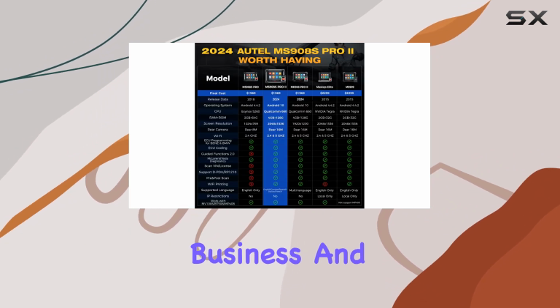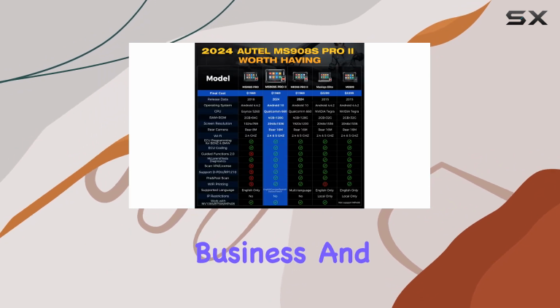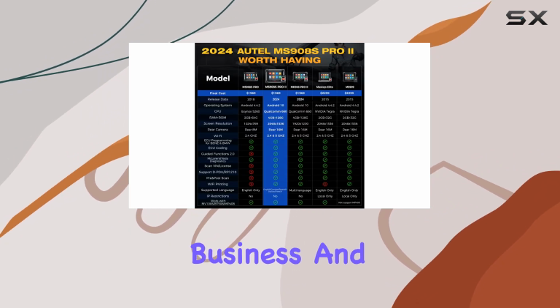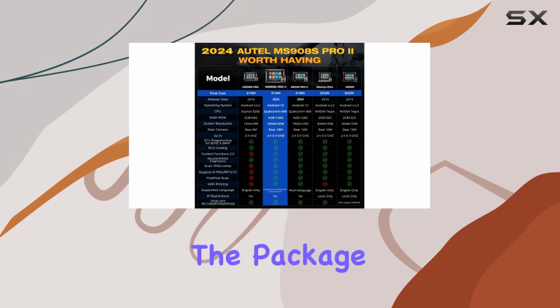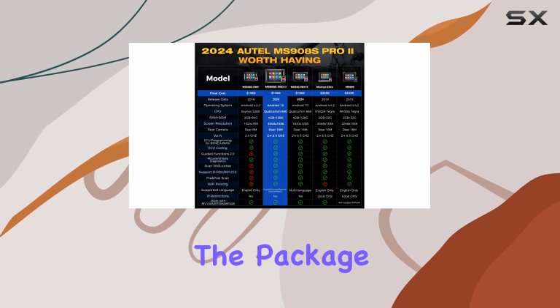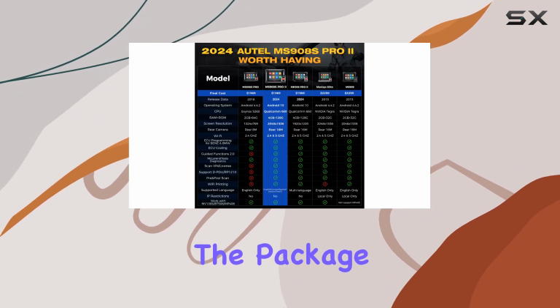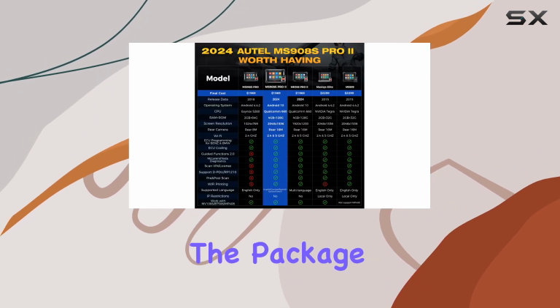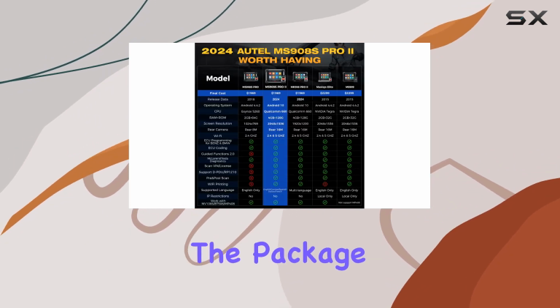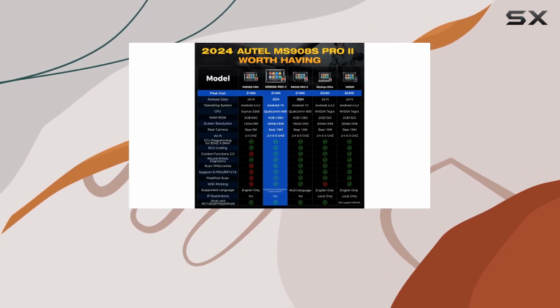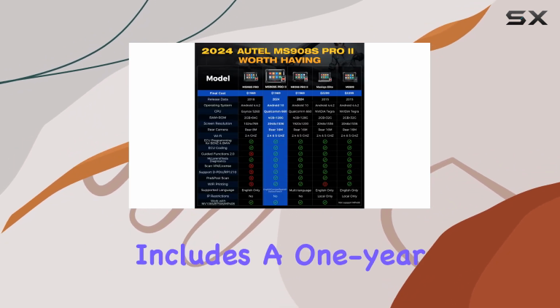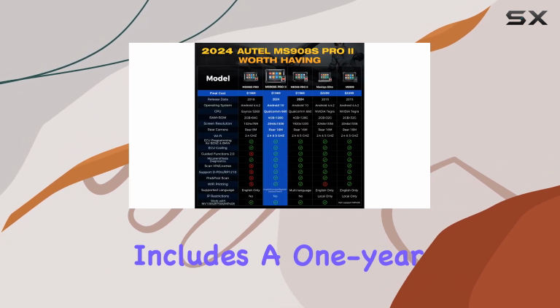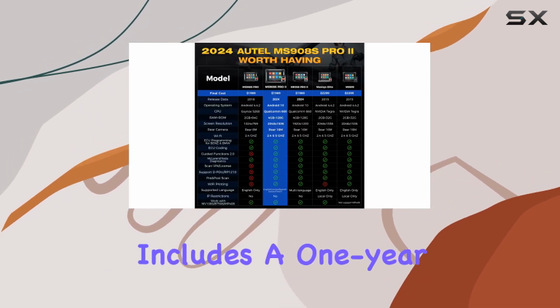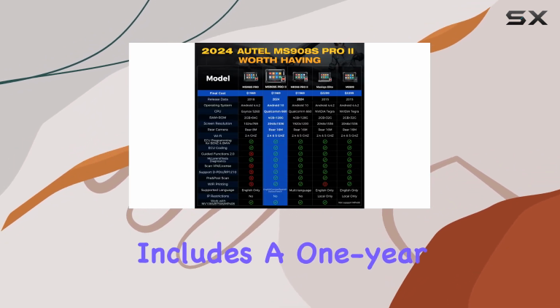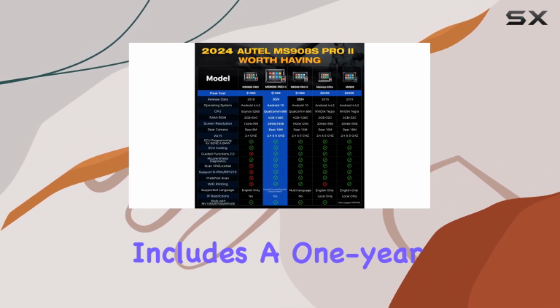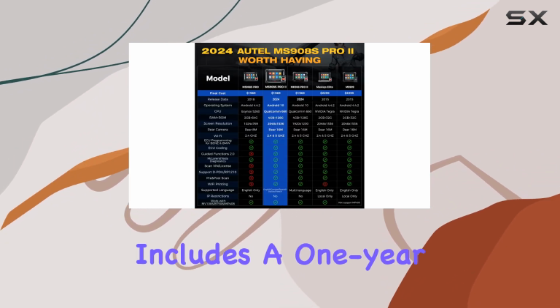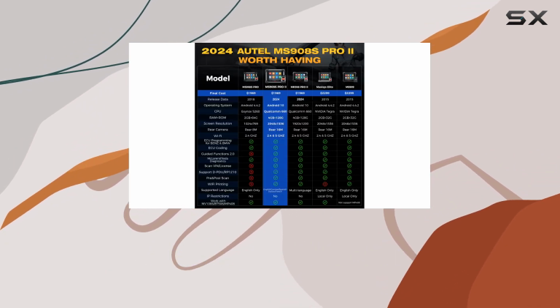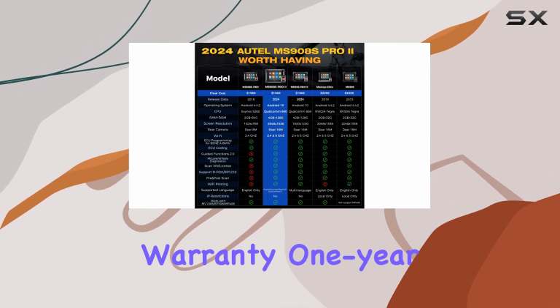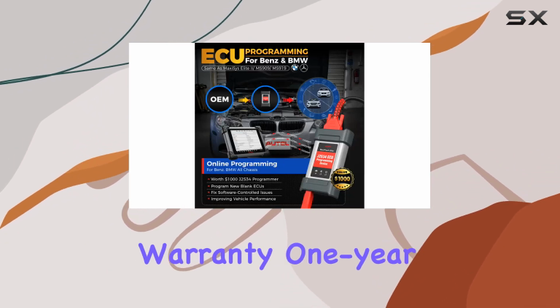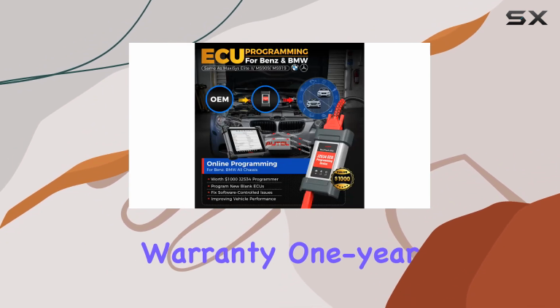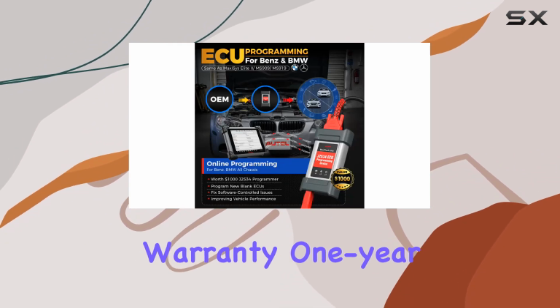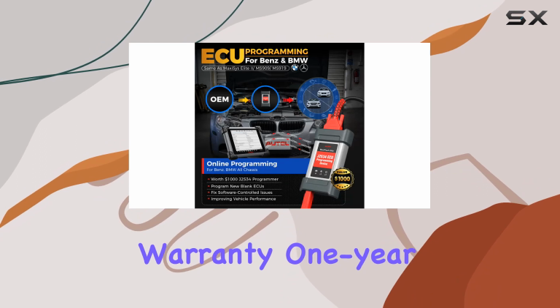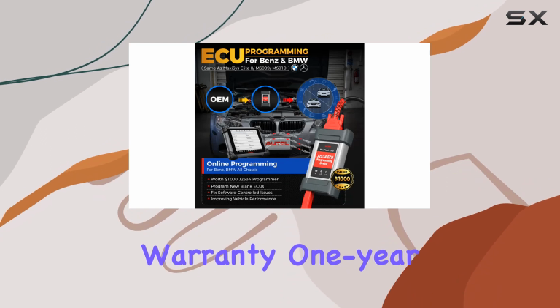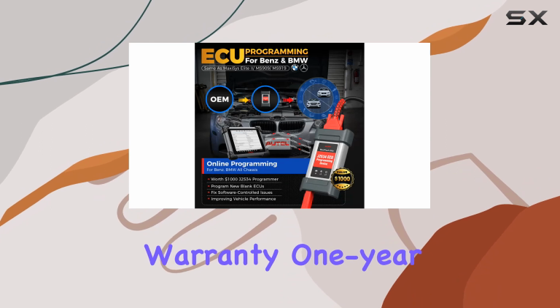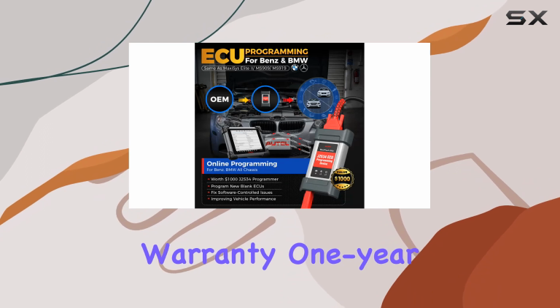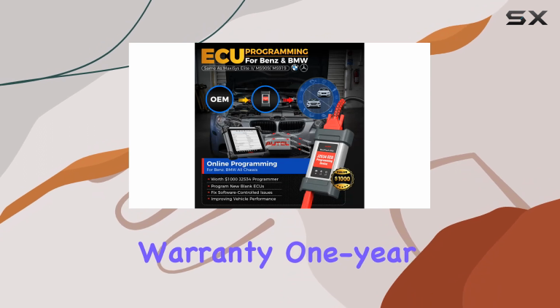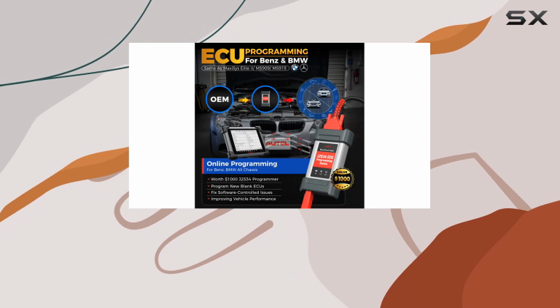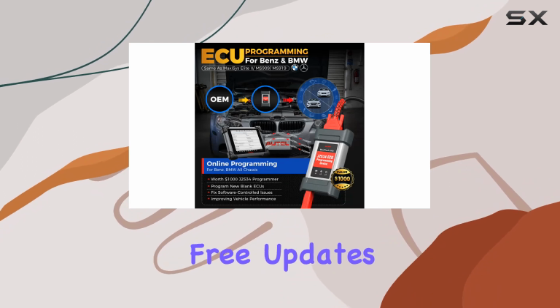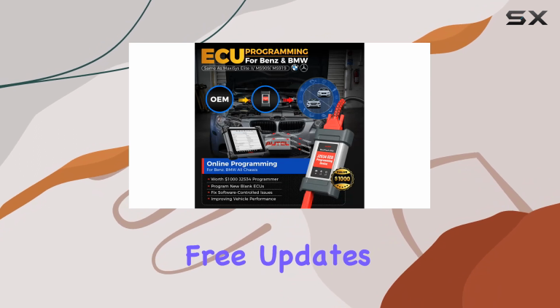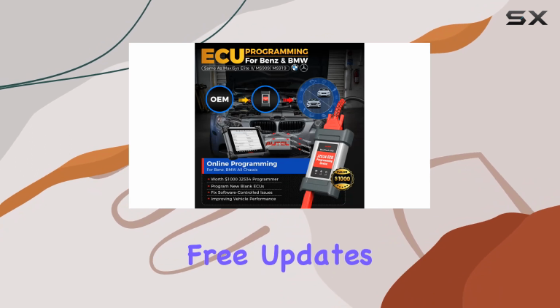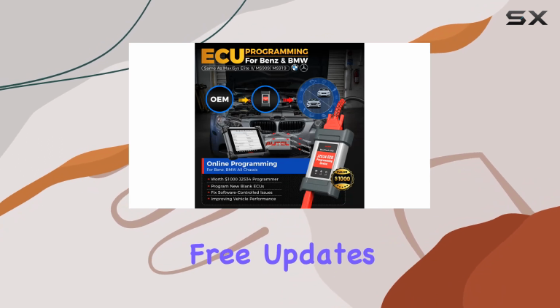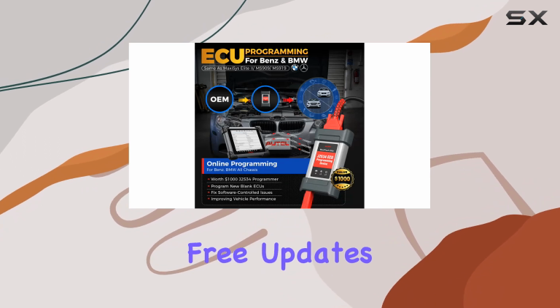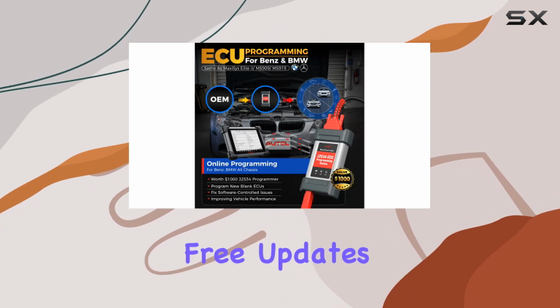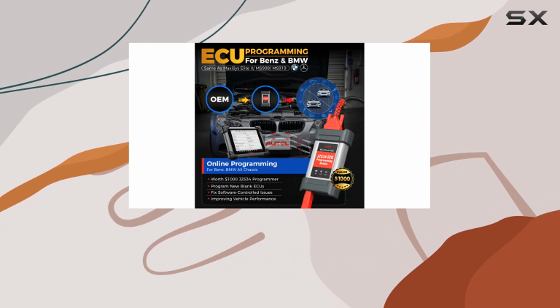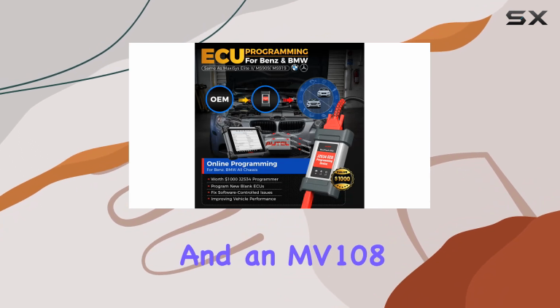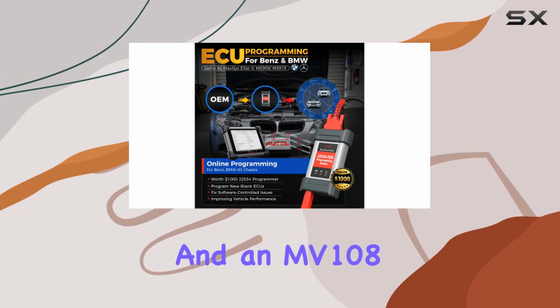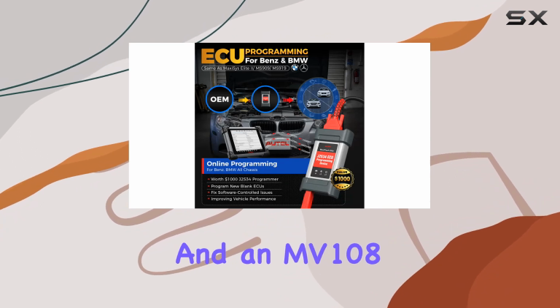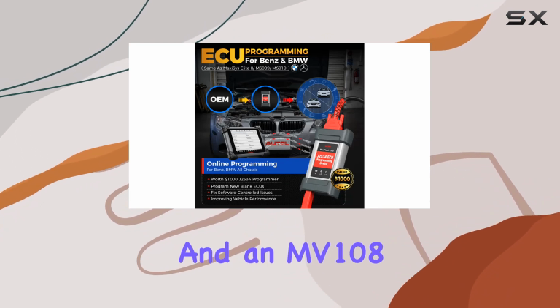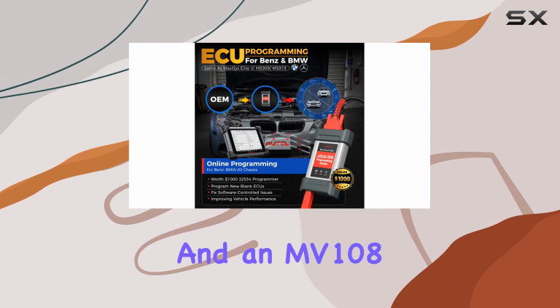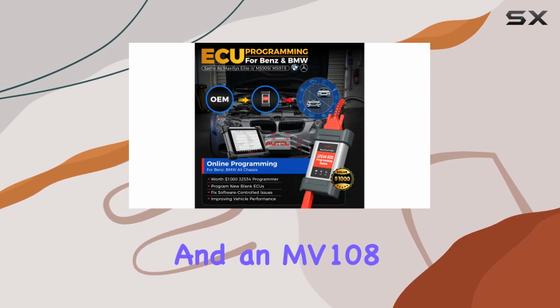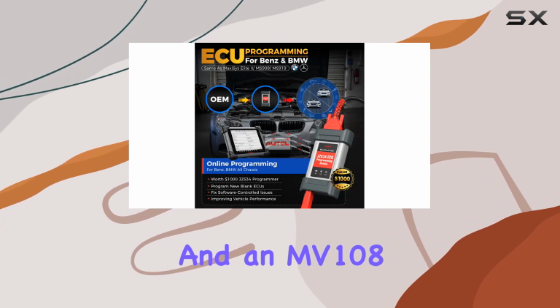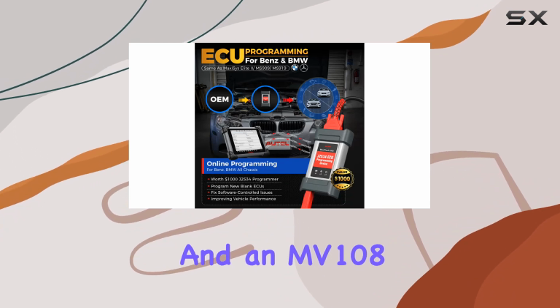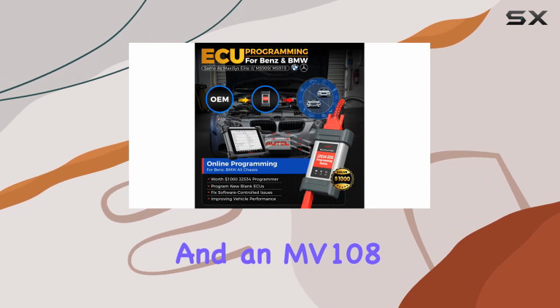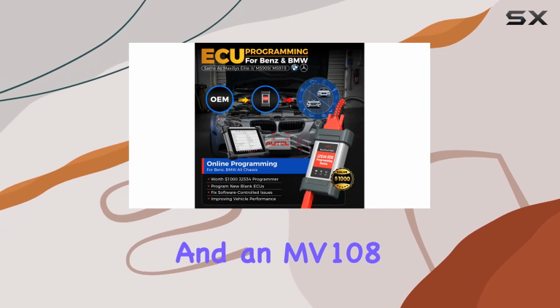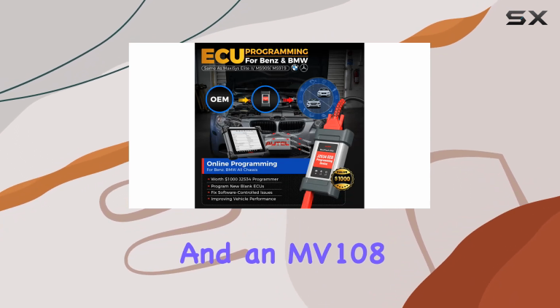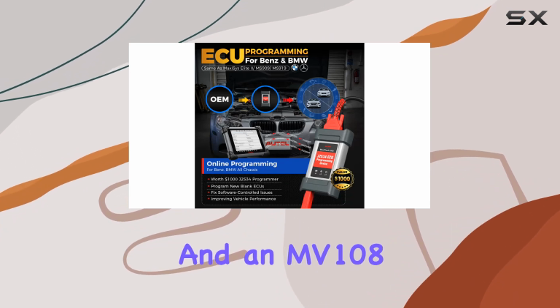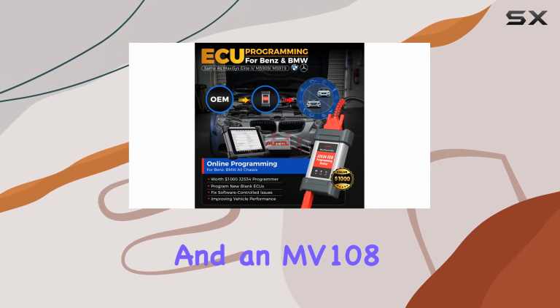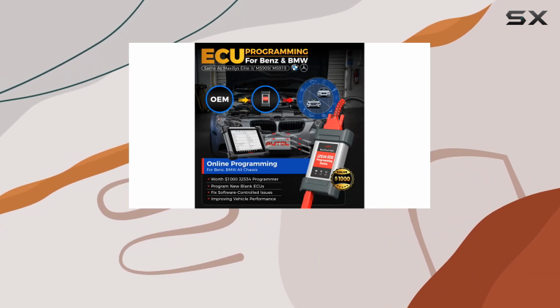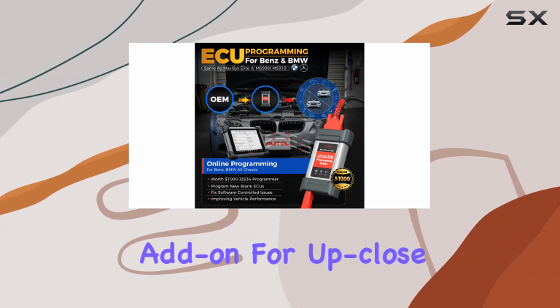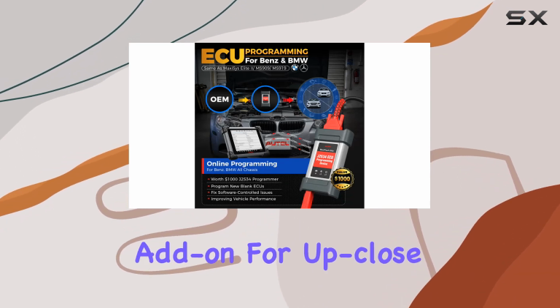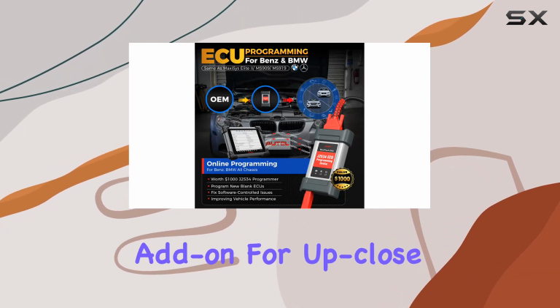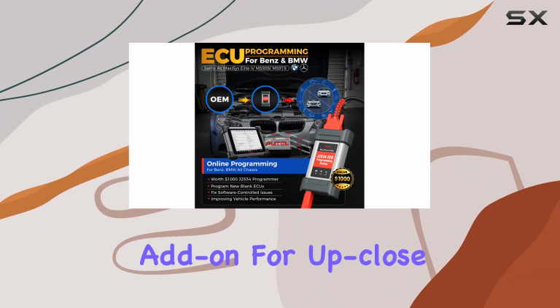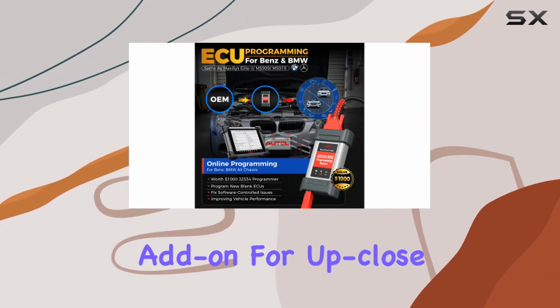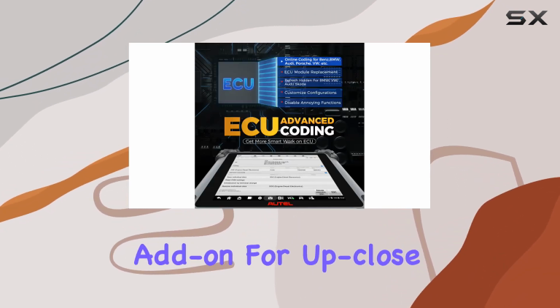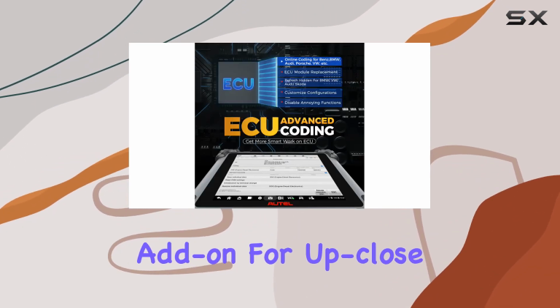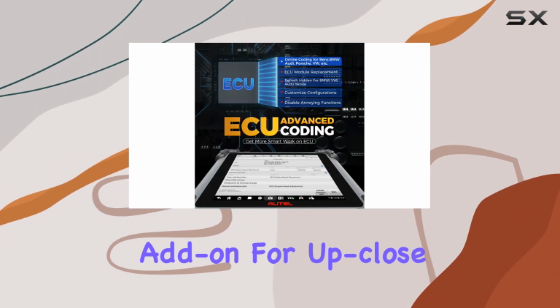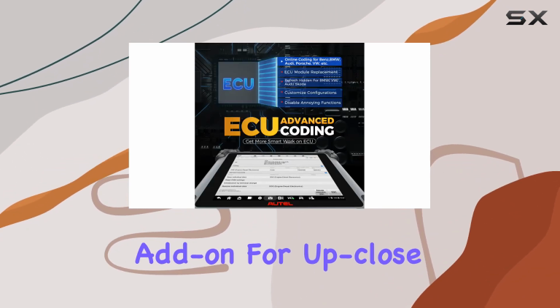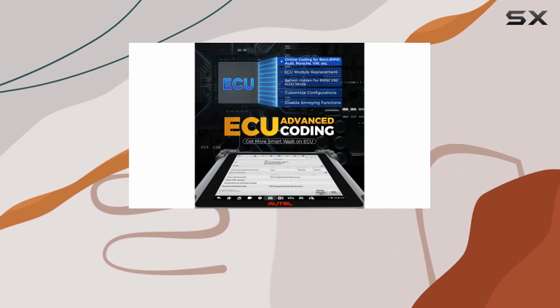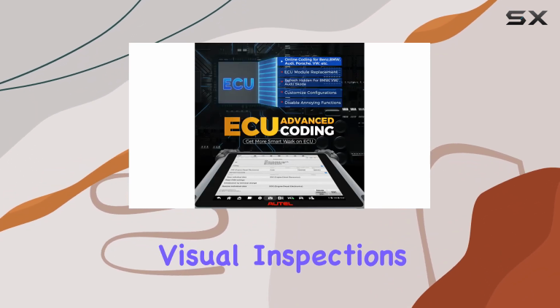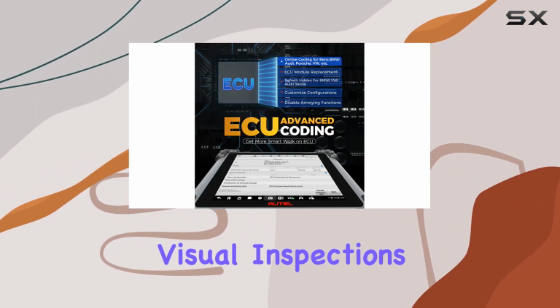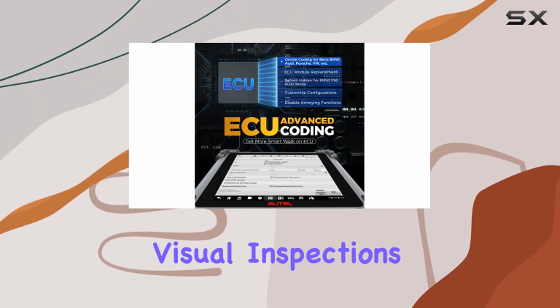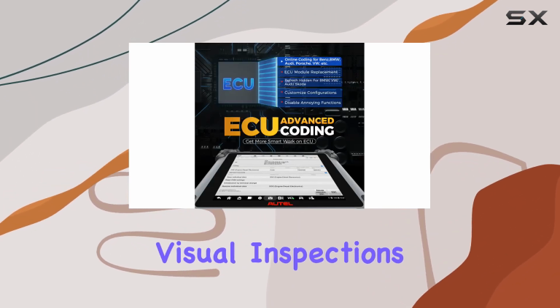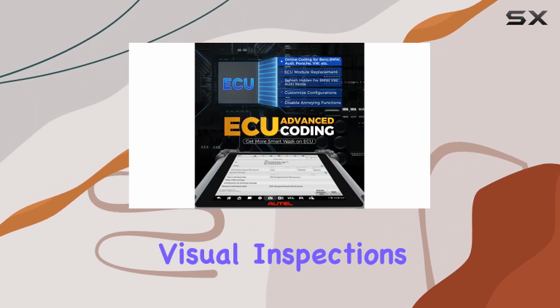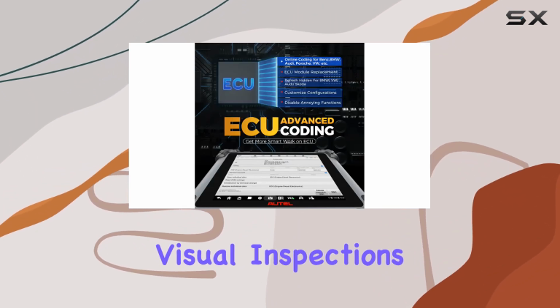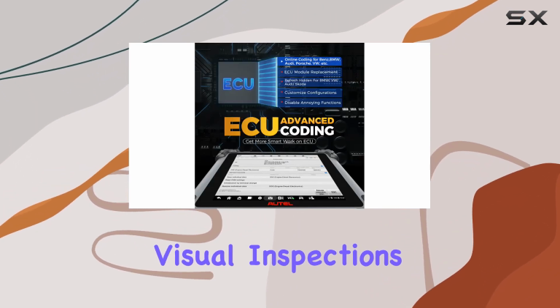The package includes a 1-year warranty, 1-year free updates, and an MV108 add-on for up-close visual inspections.